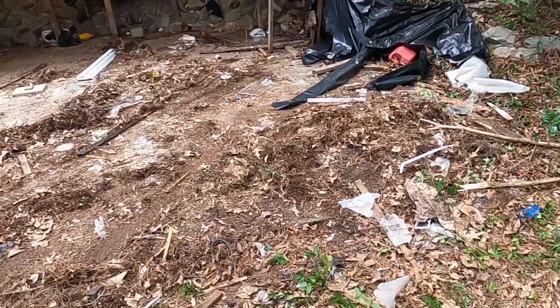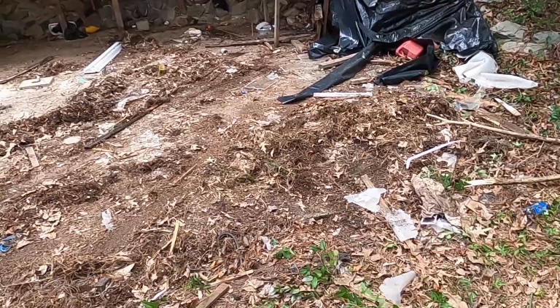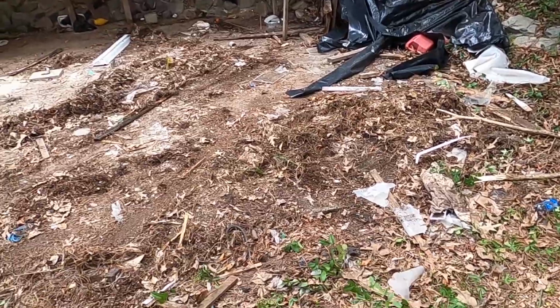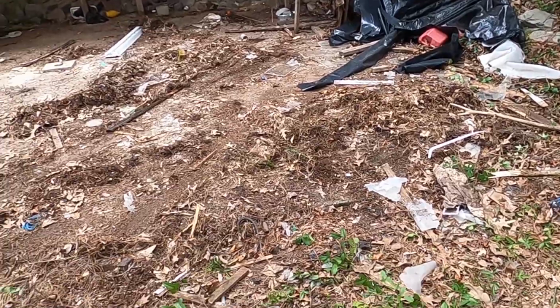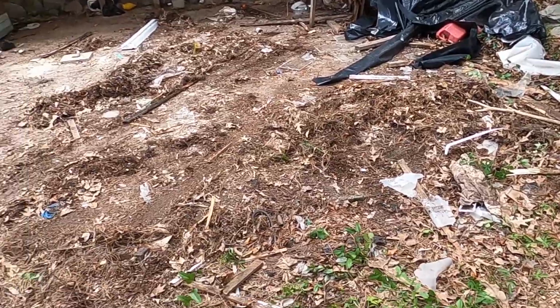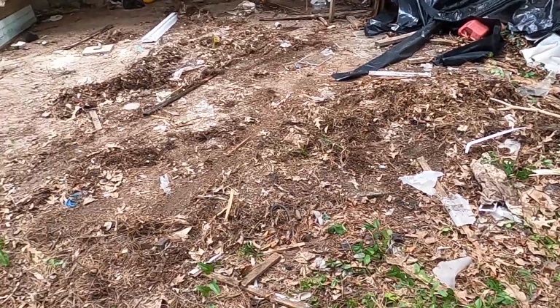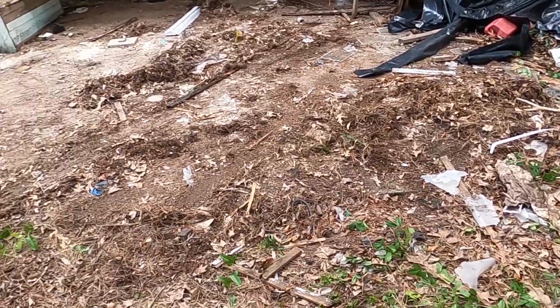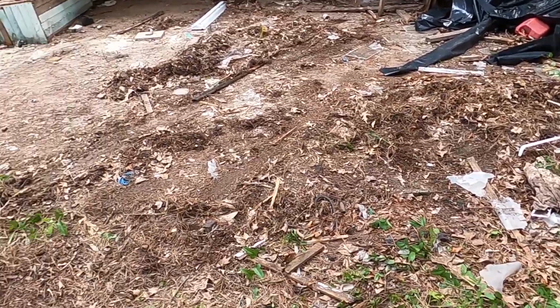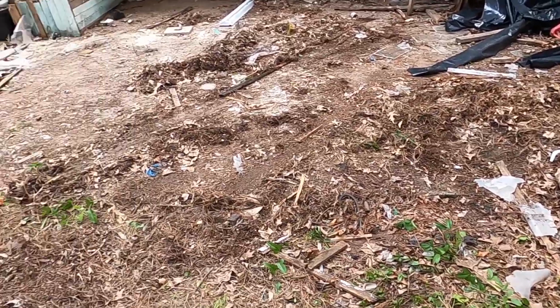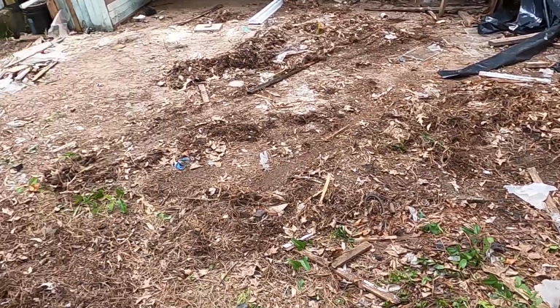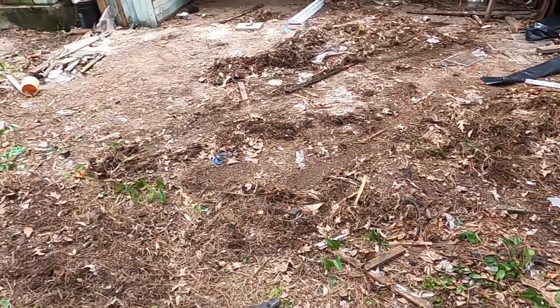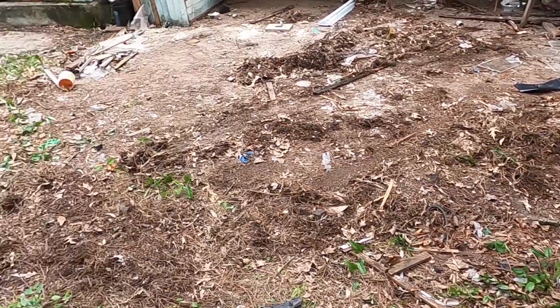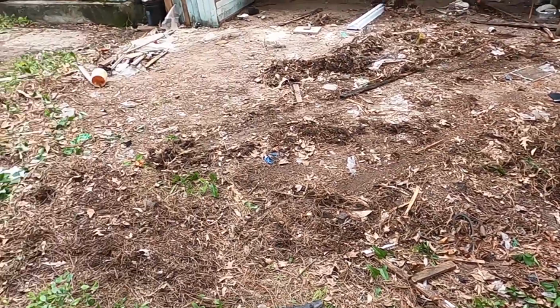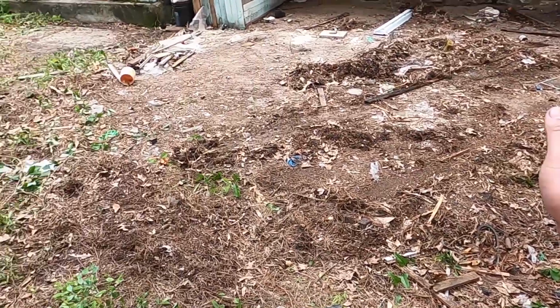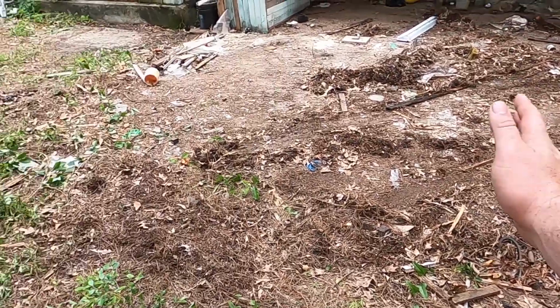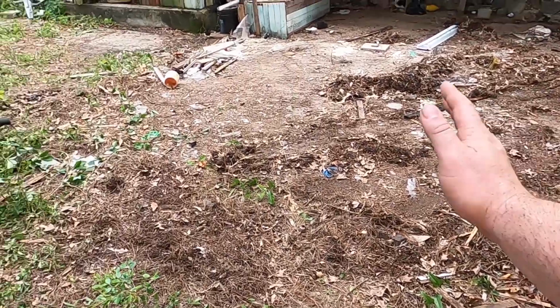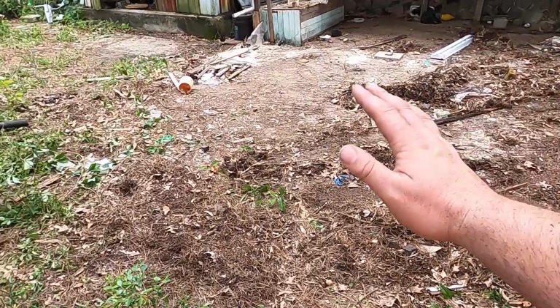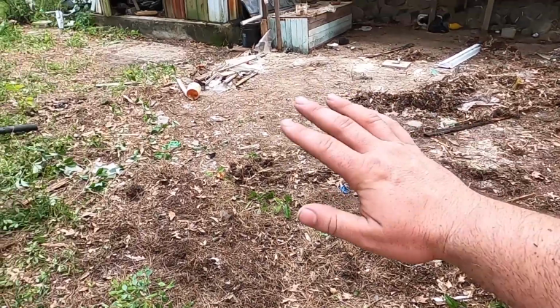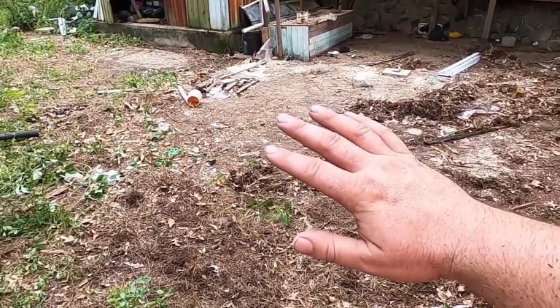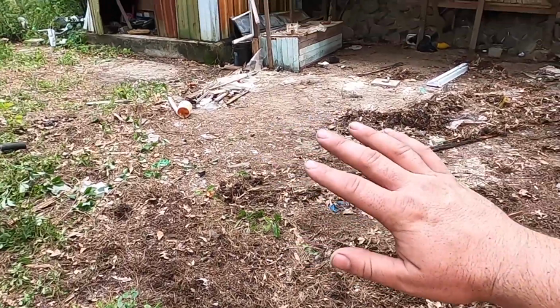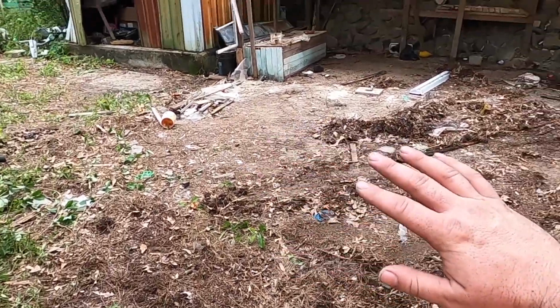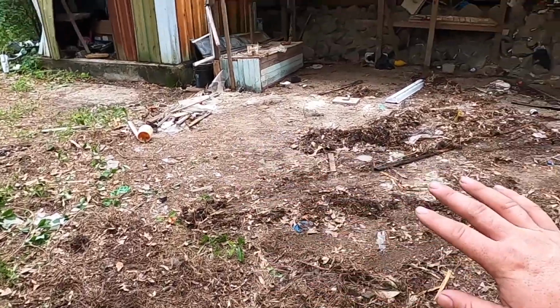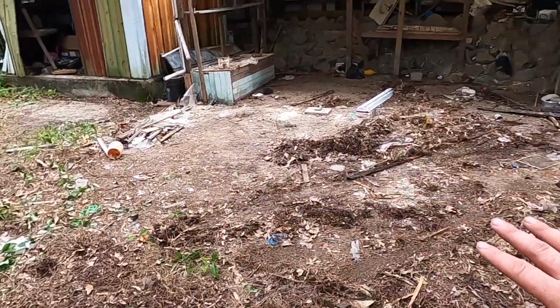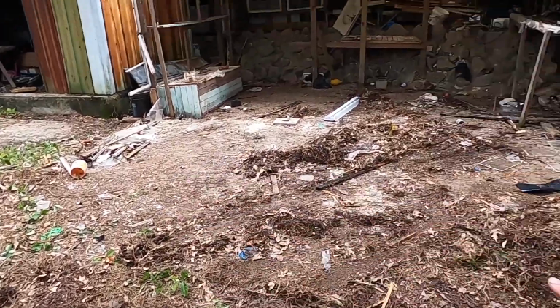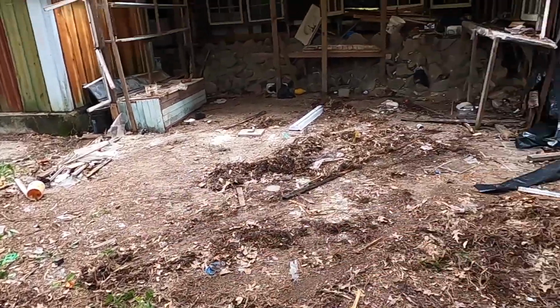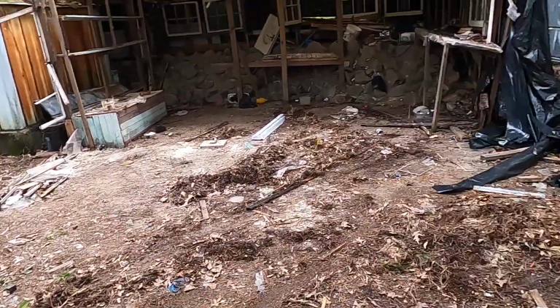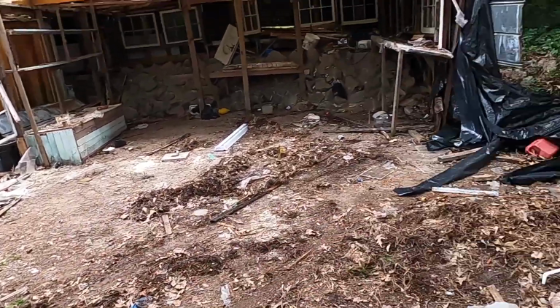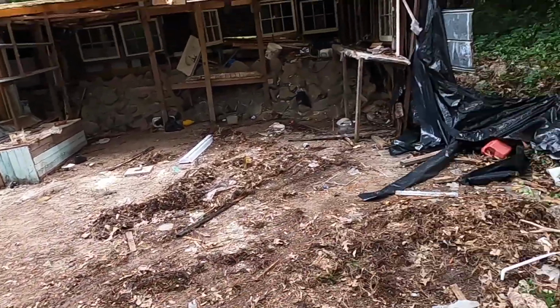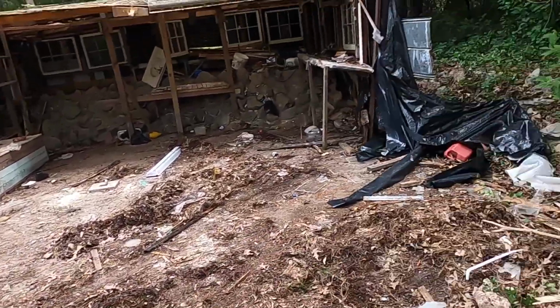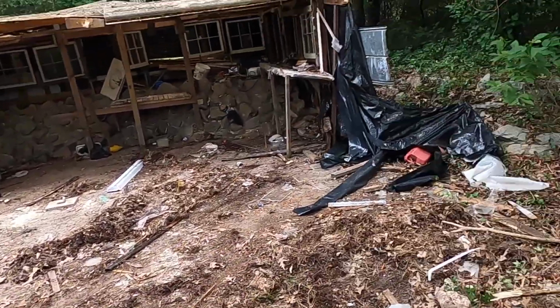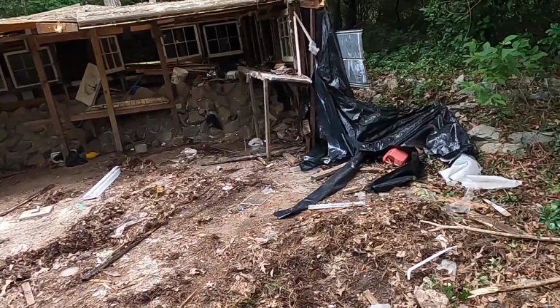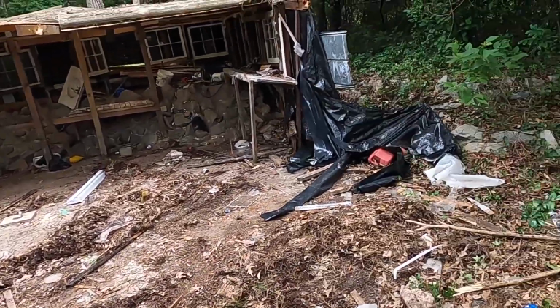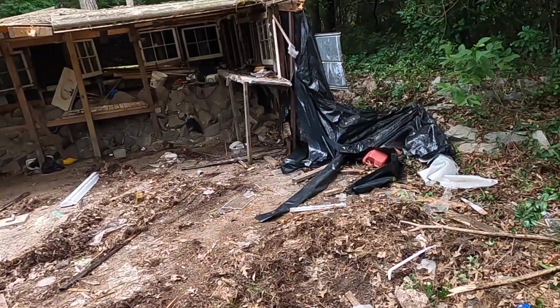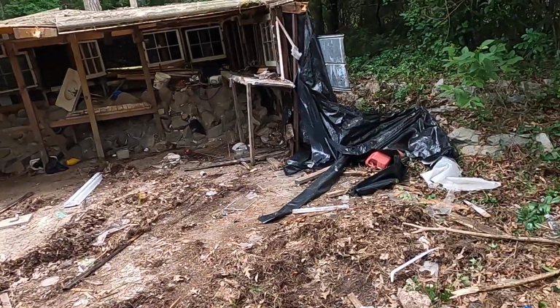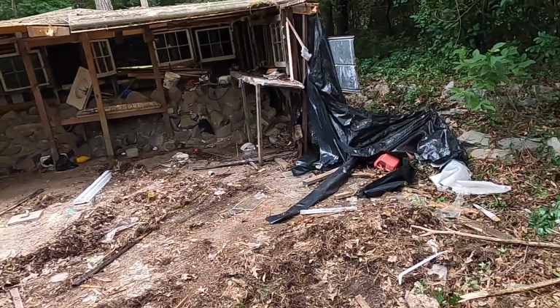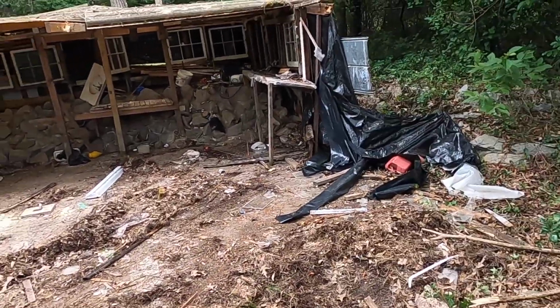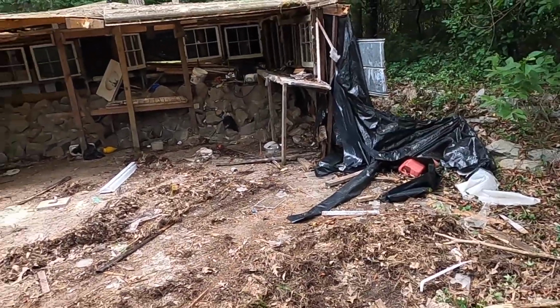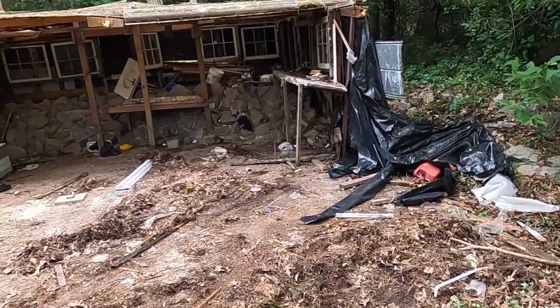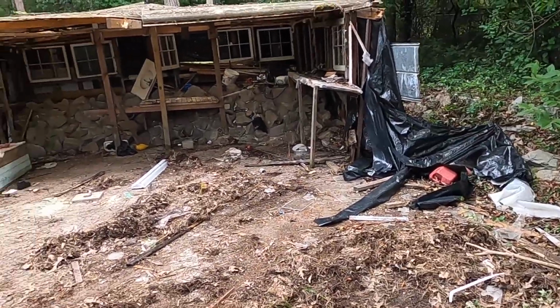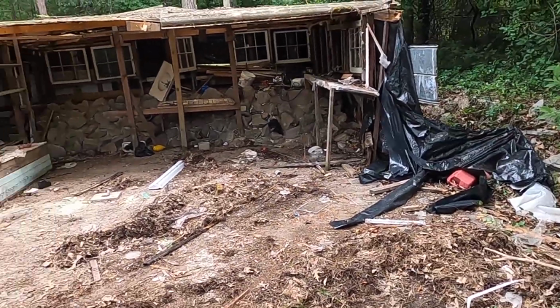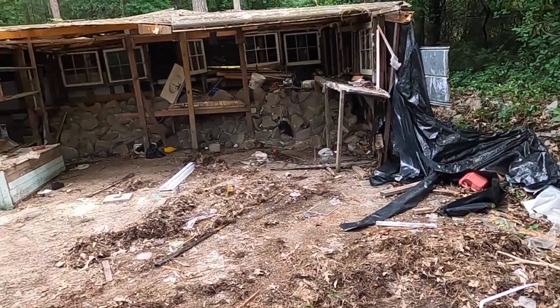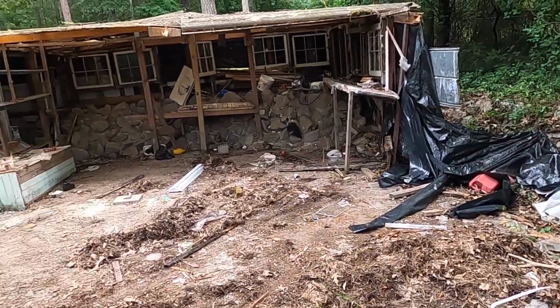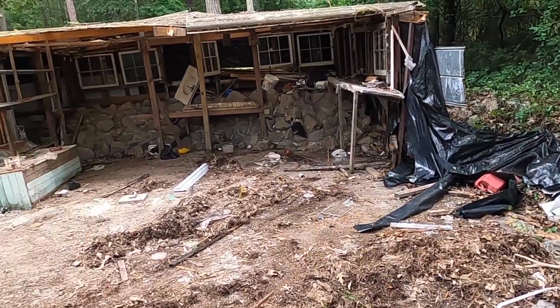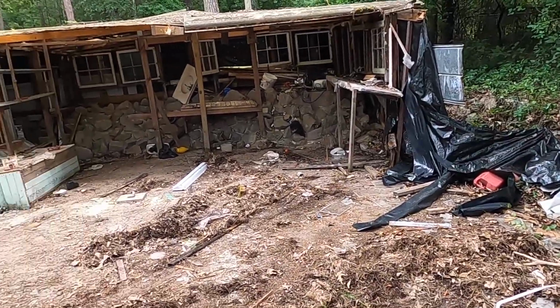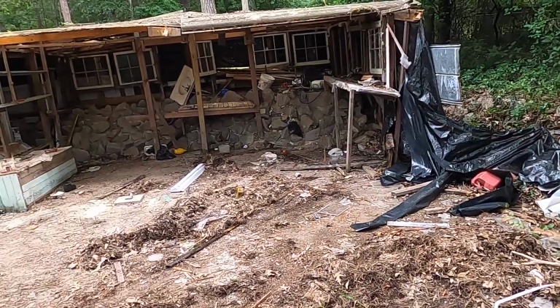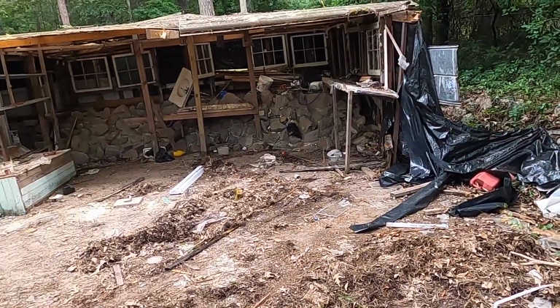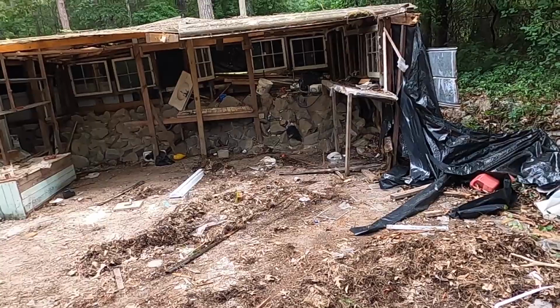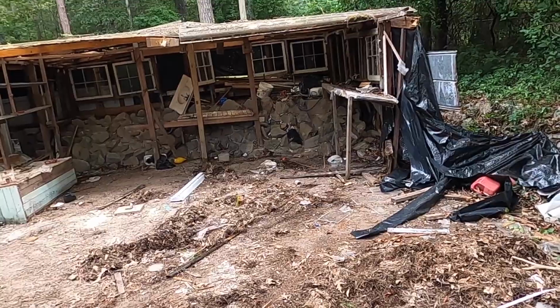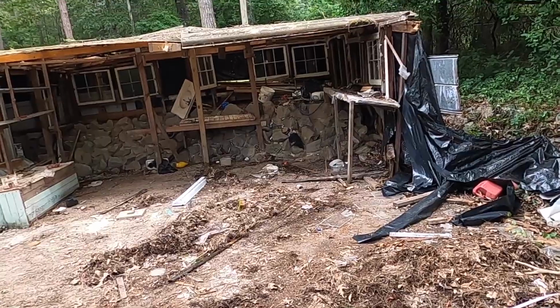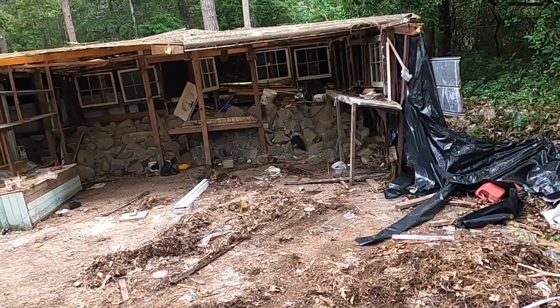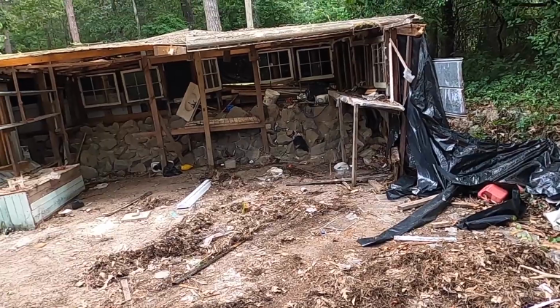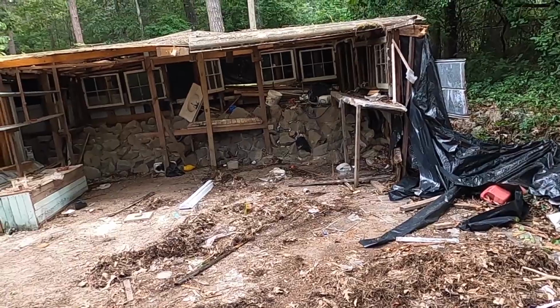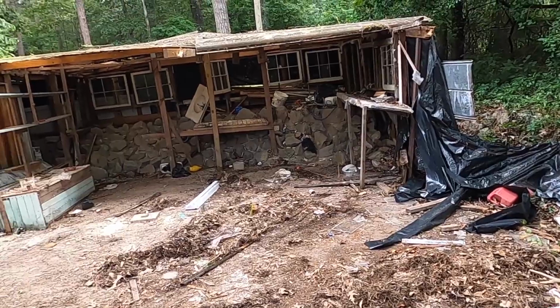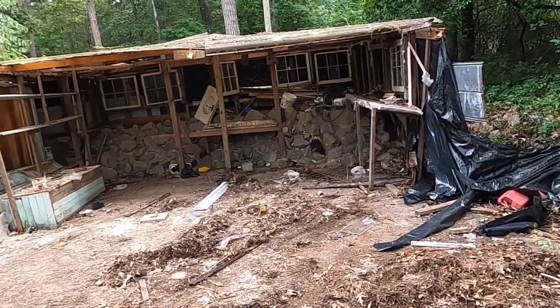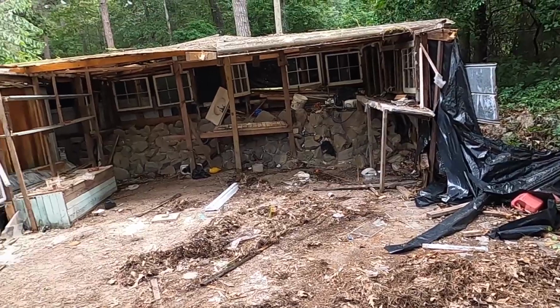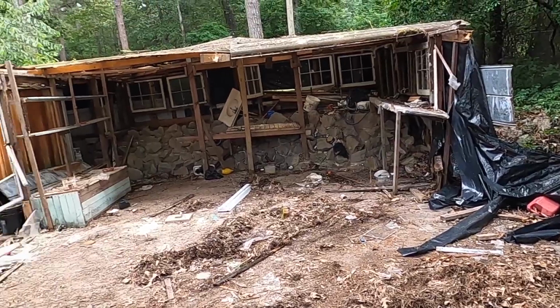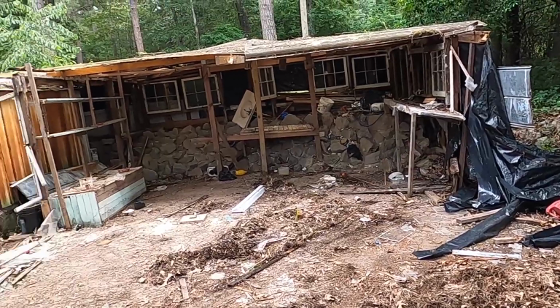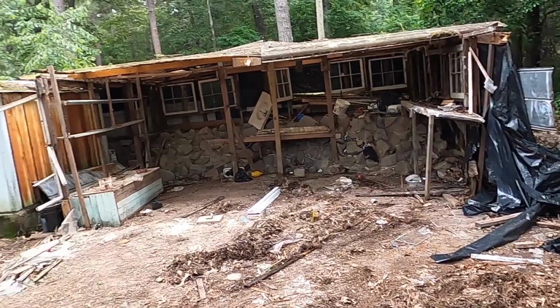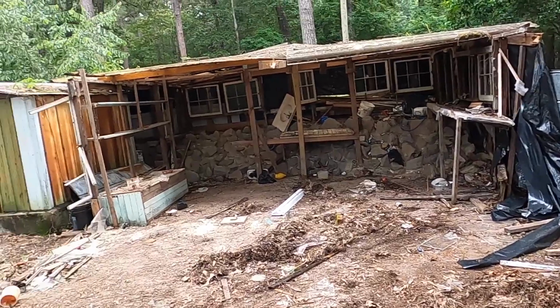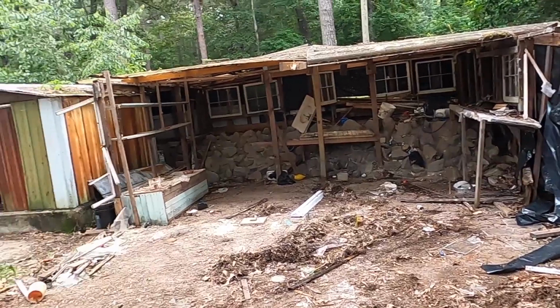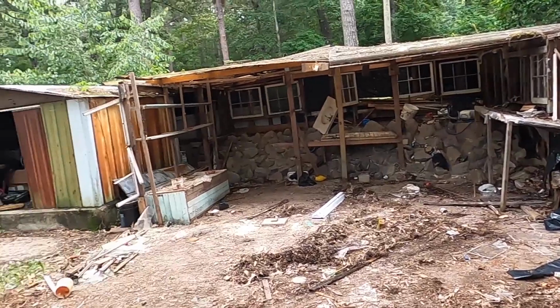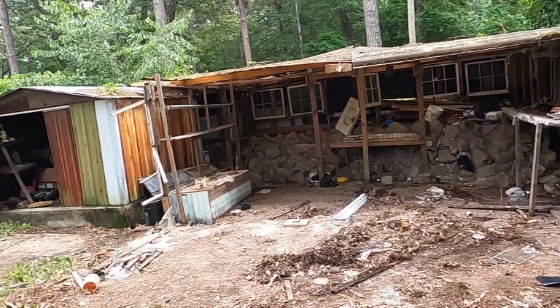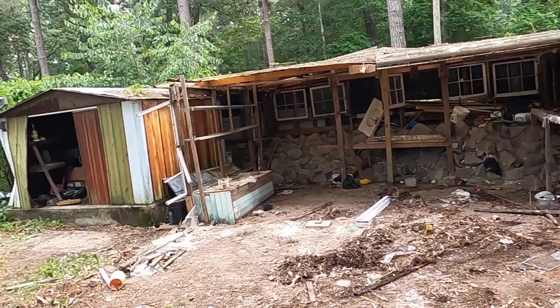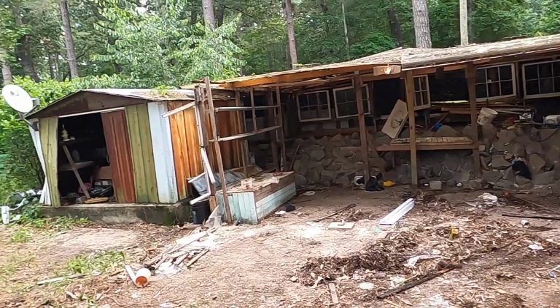As you can see, it's just absolutely still trashed, but we're gonna come back after we go to the dump and get back at it.